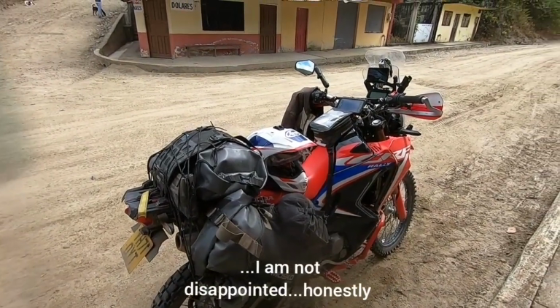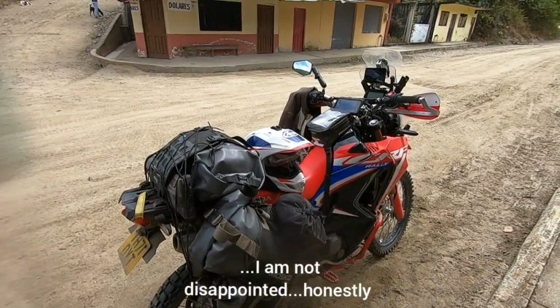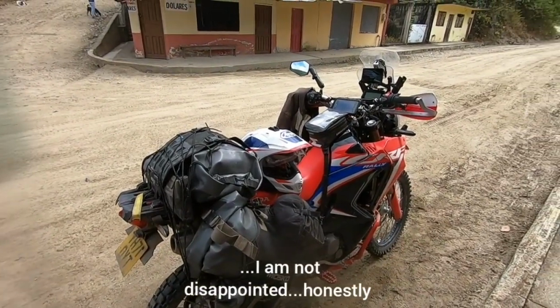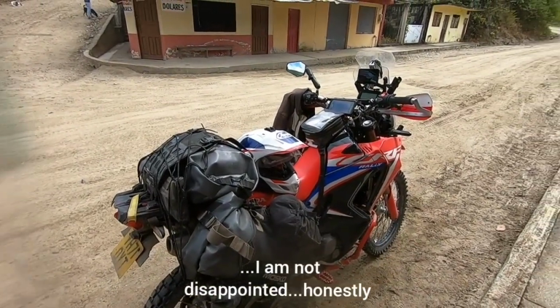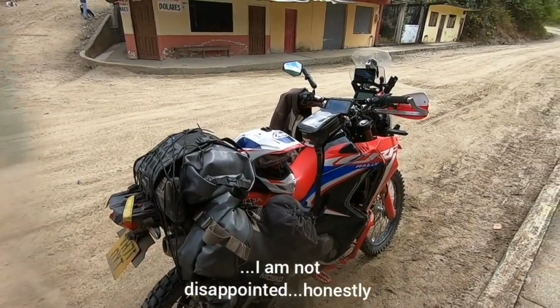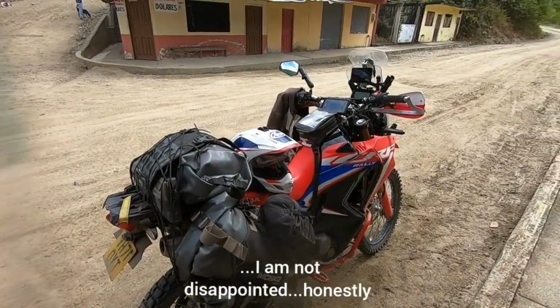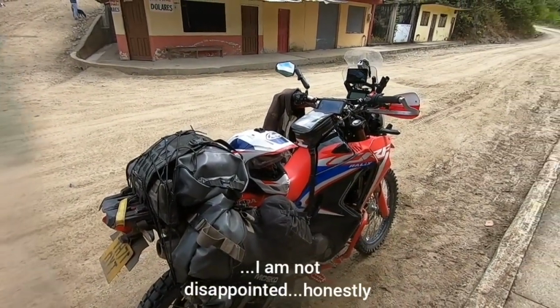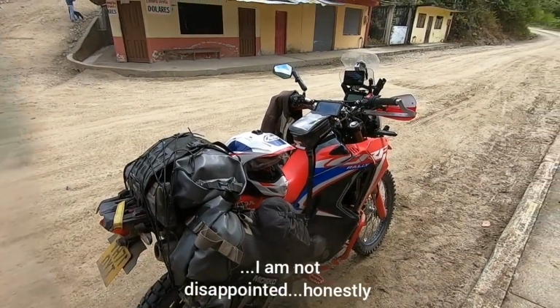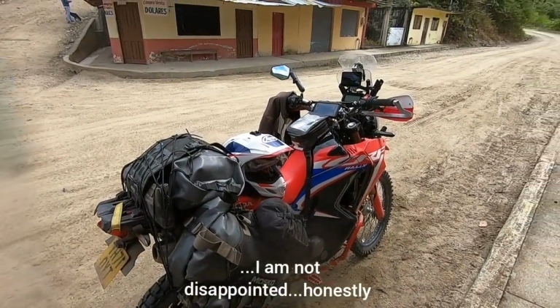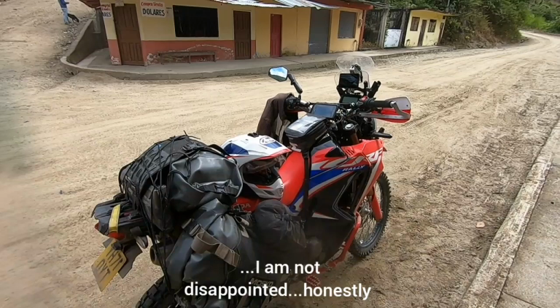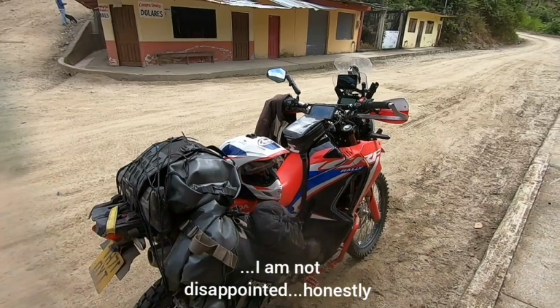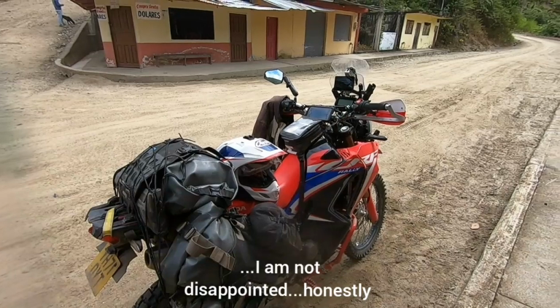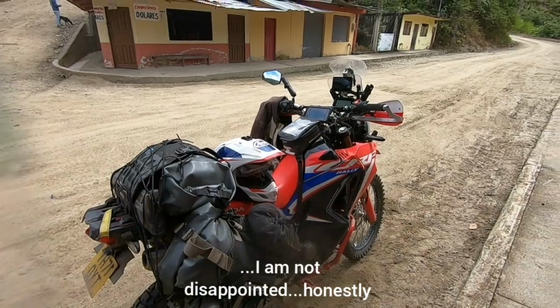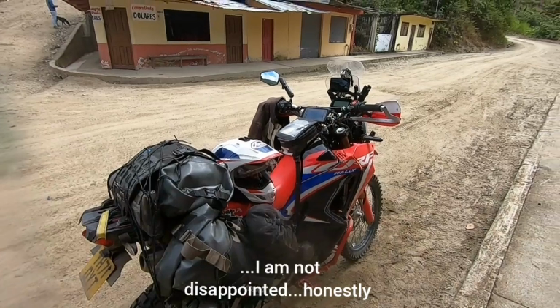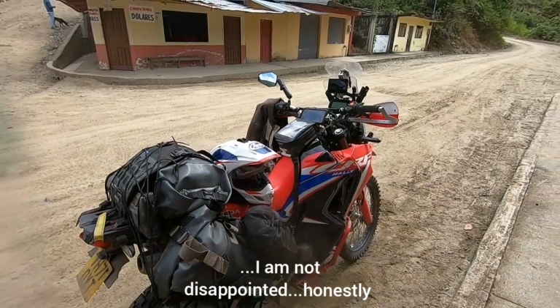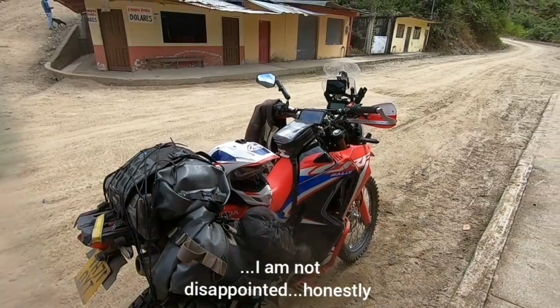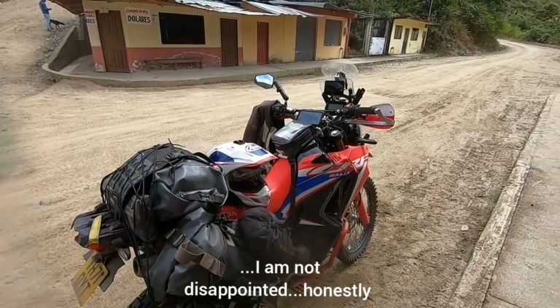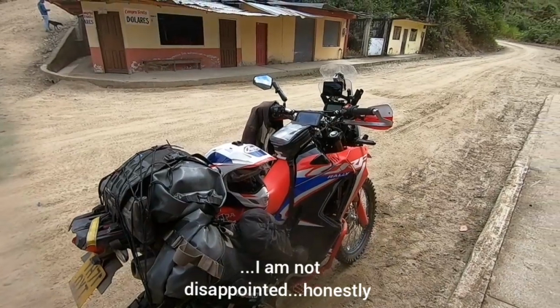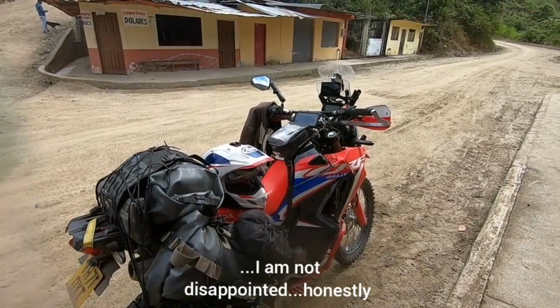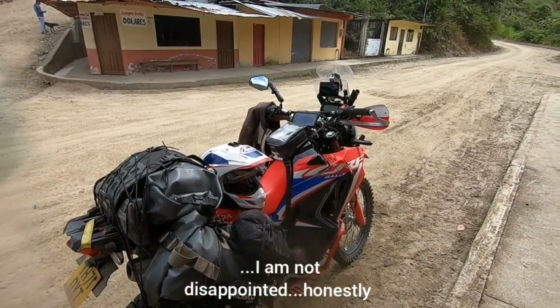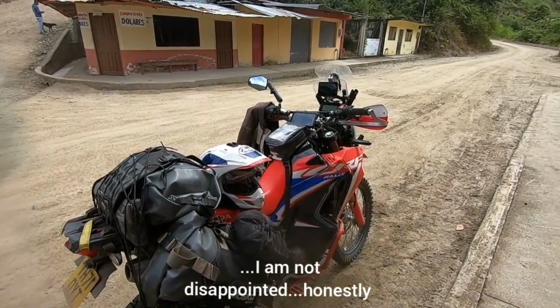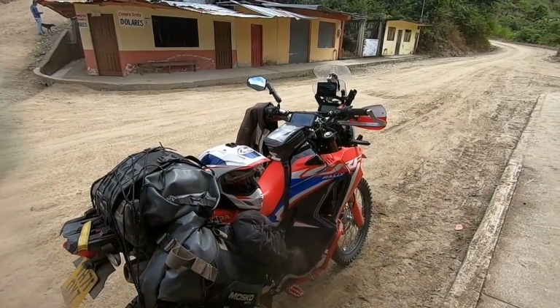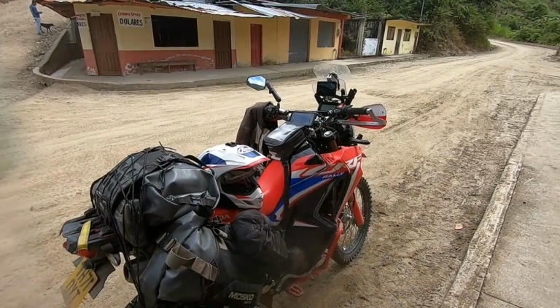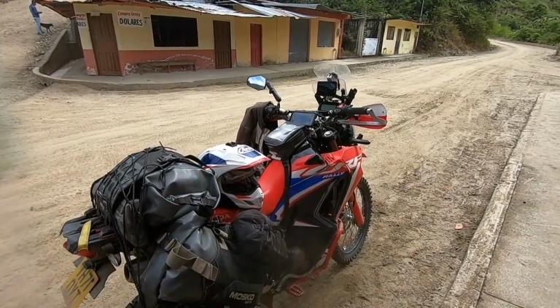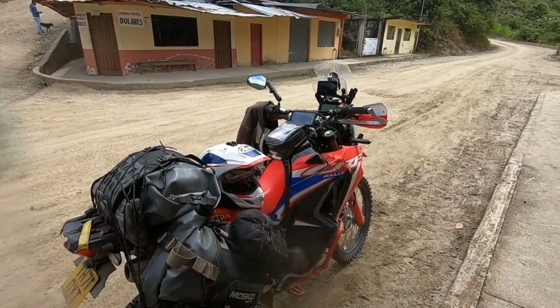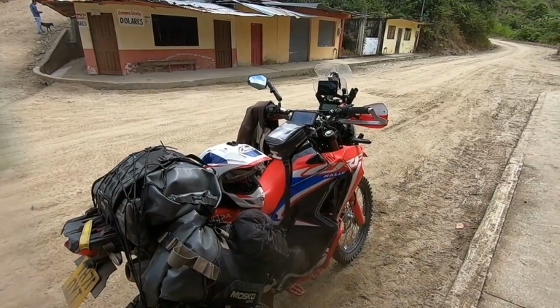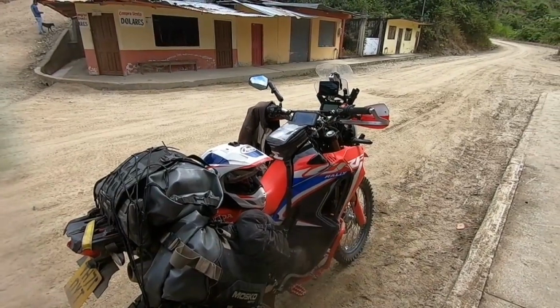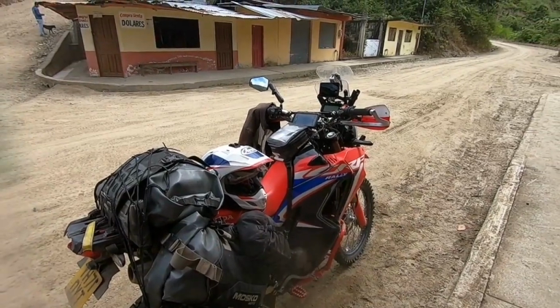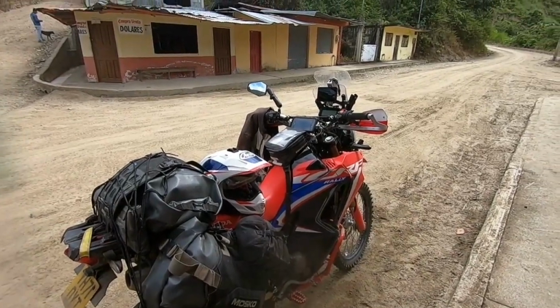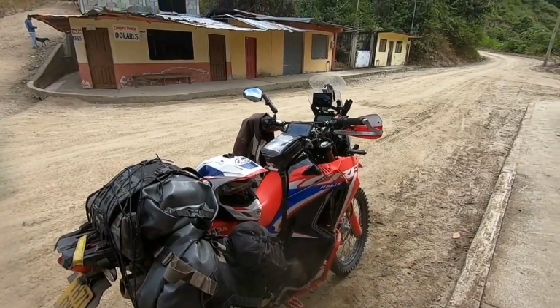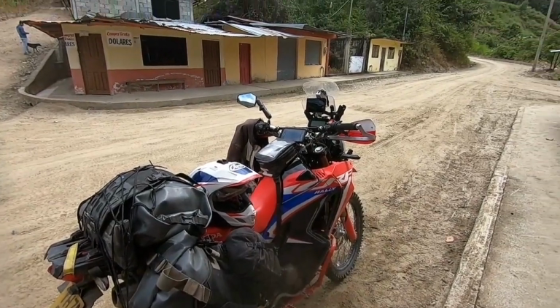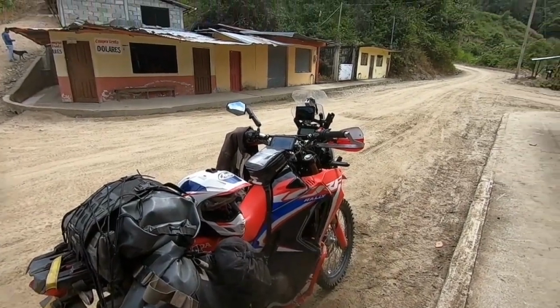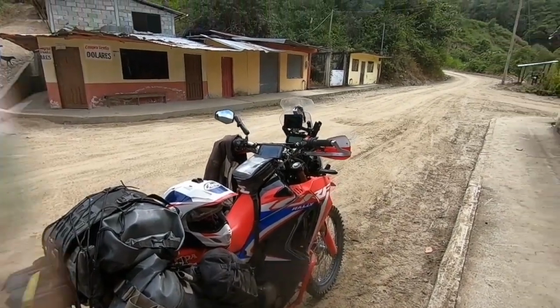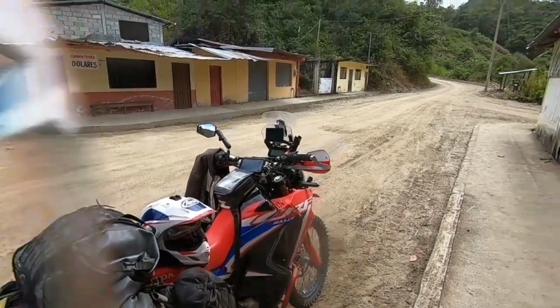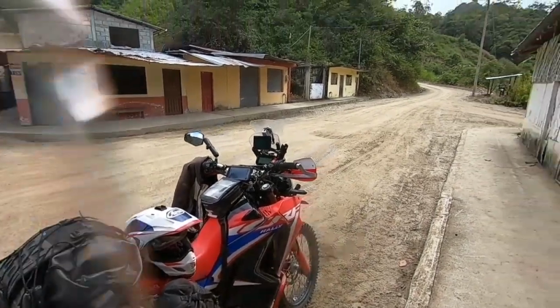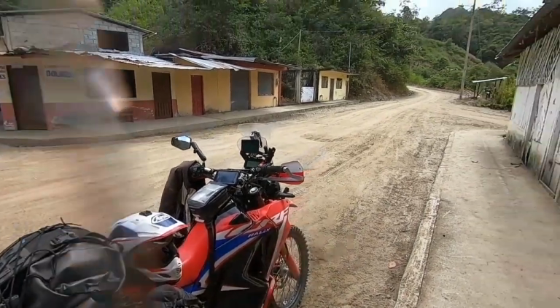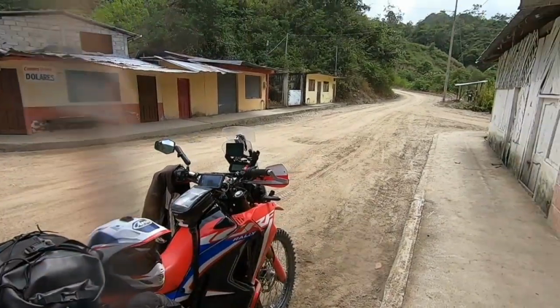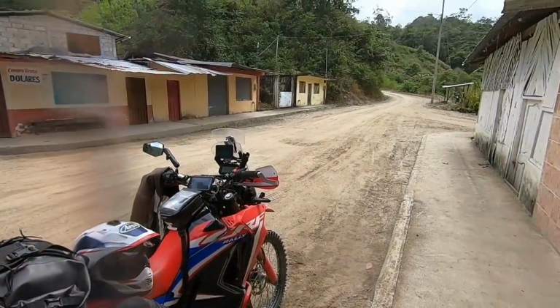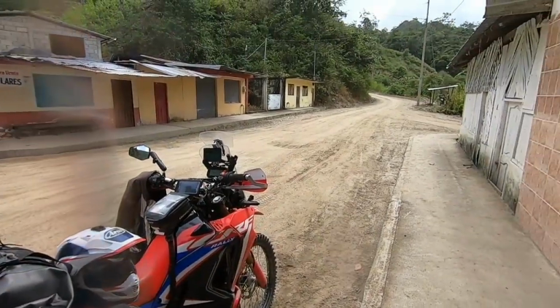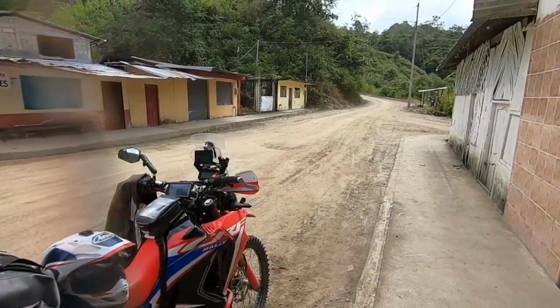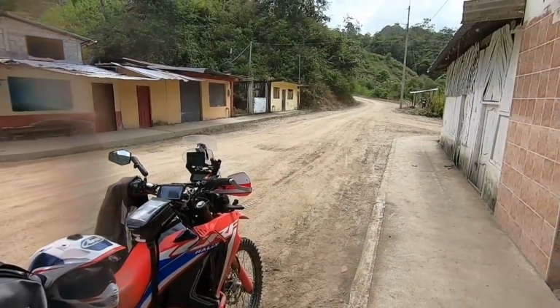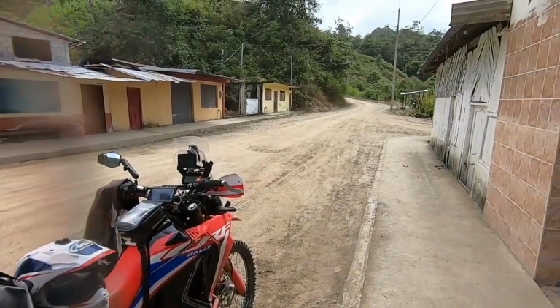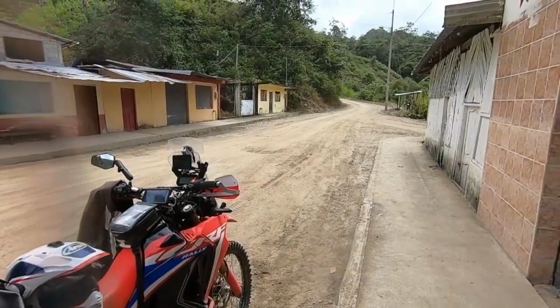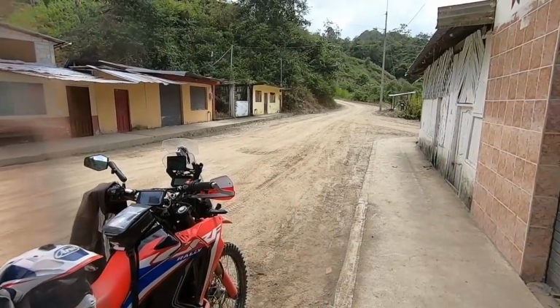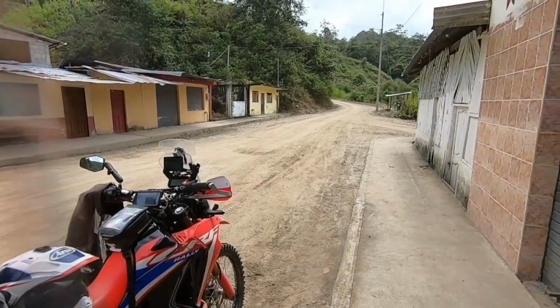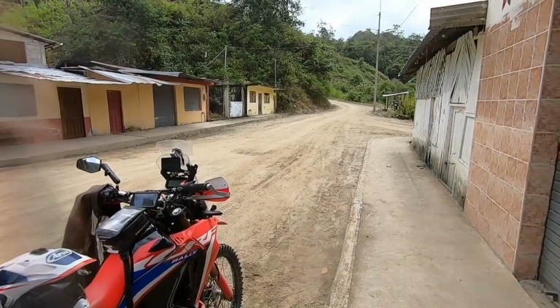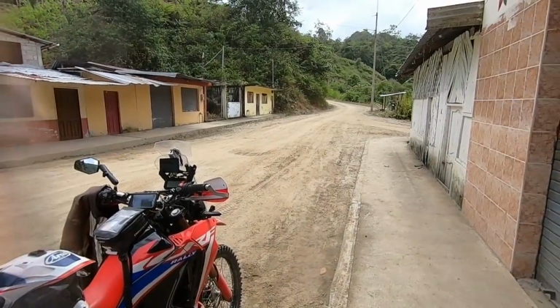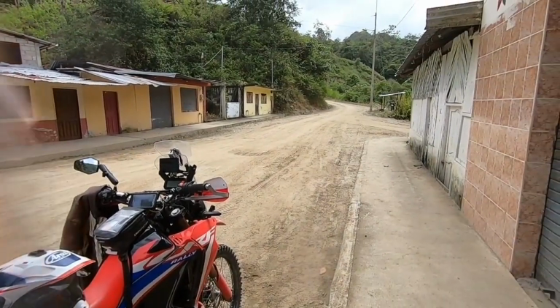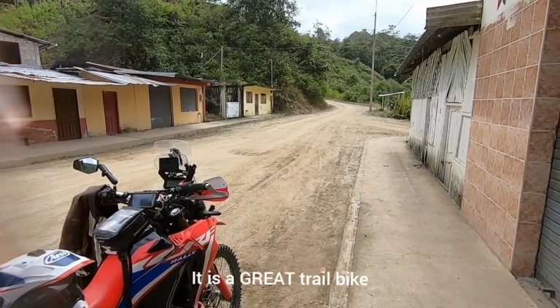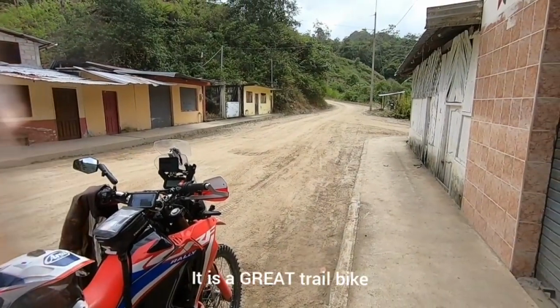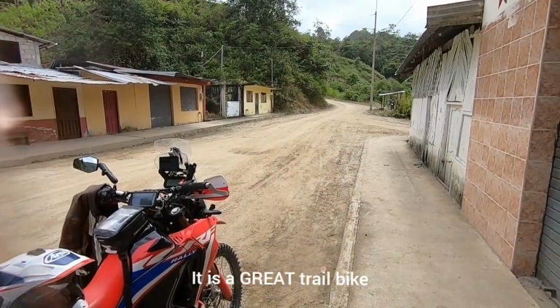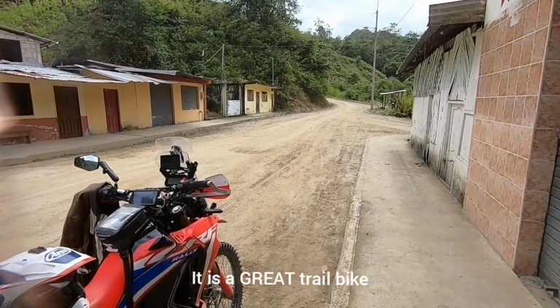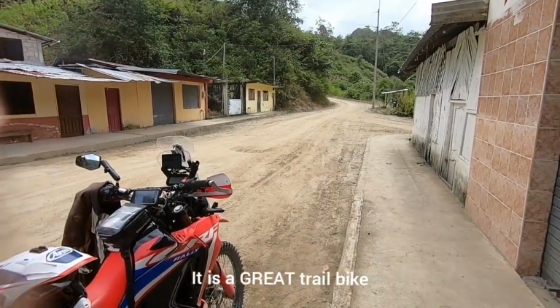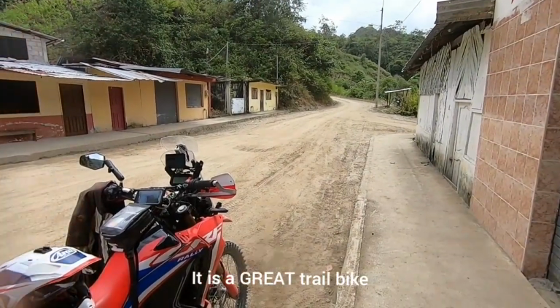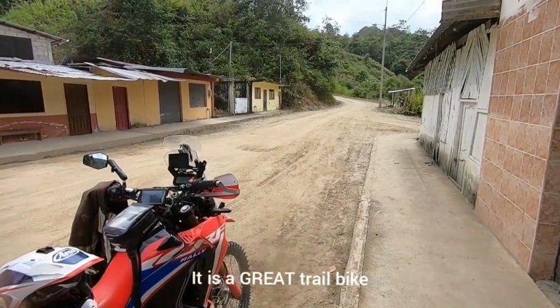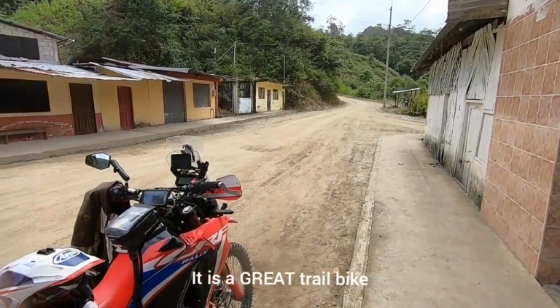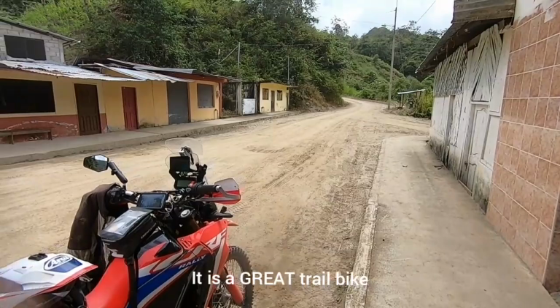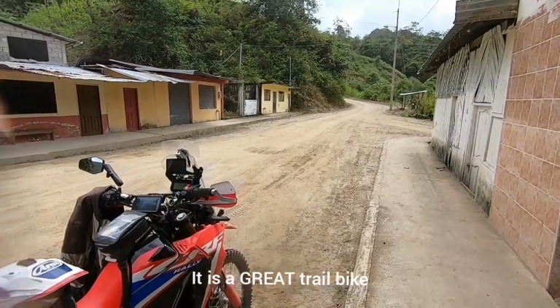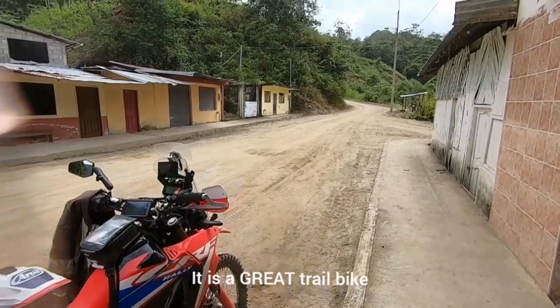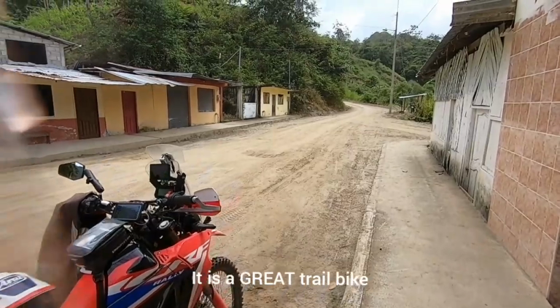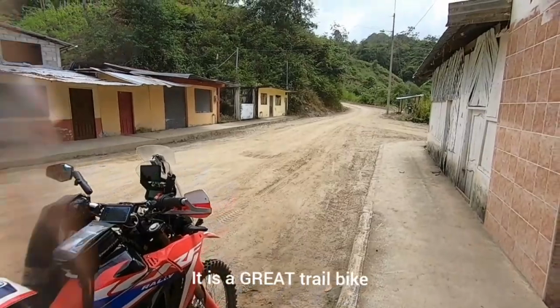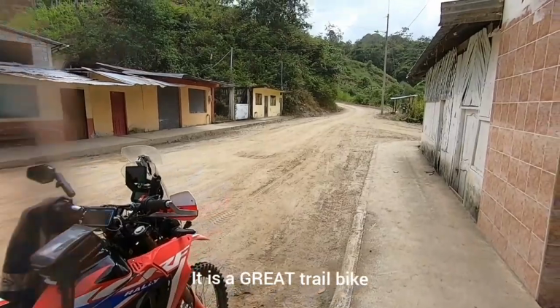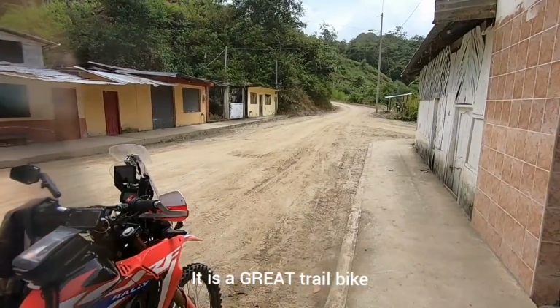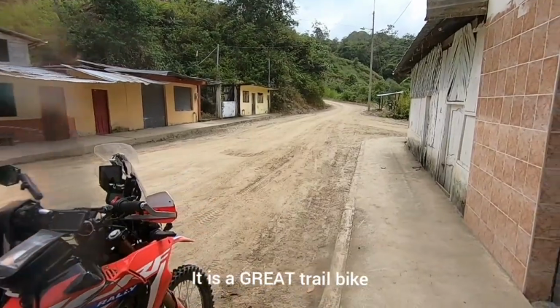Overall, very impressed, but lack of power on the highways — 55 miles an hour is okay but it's dull sometimes. It does encourage the trails though, and on the trails this bike performs very well.